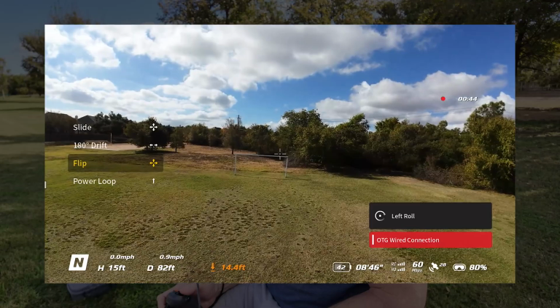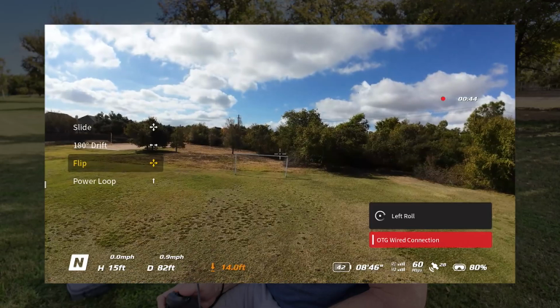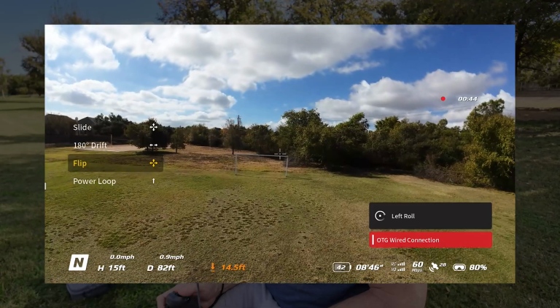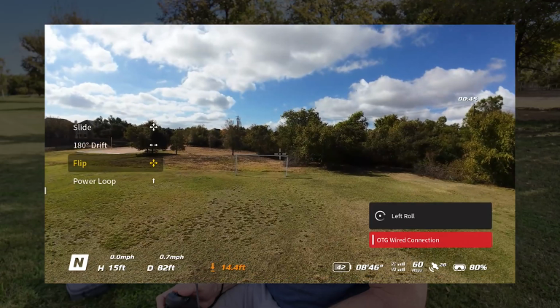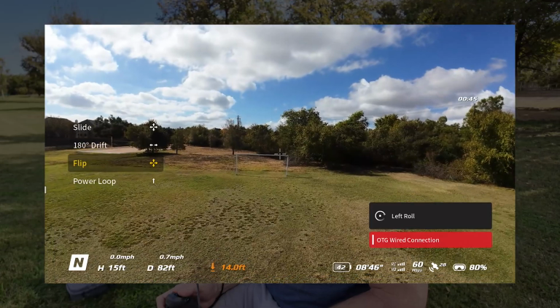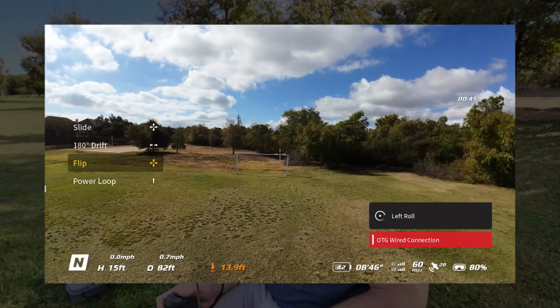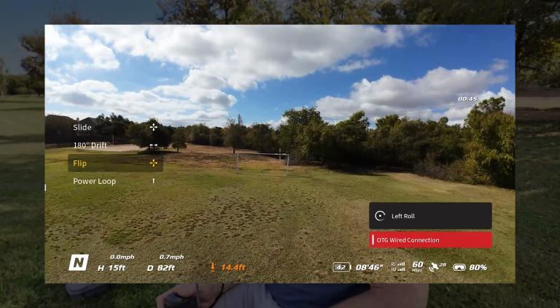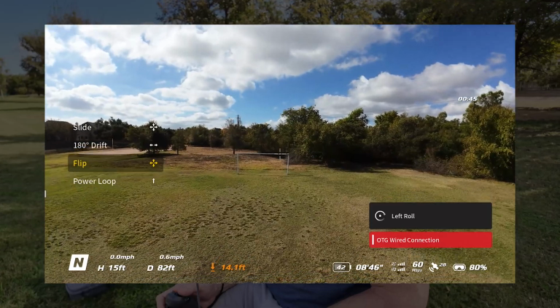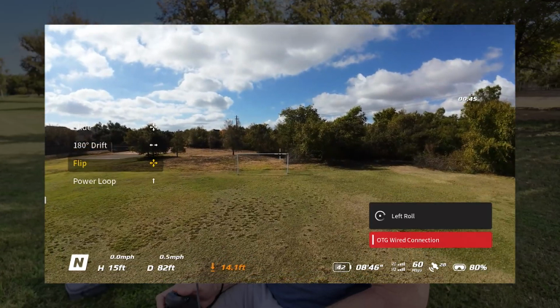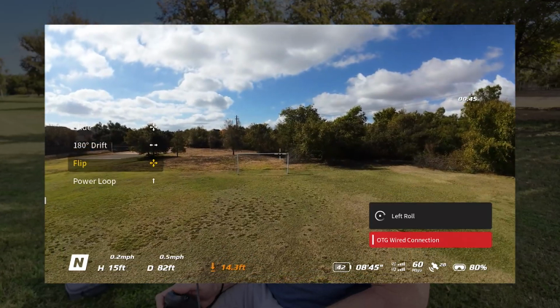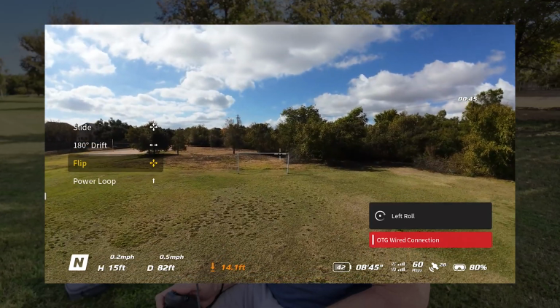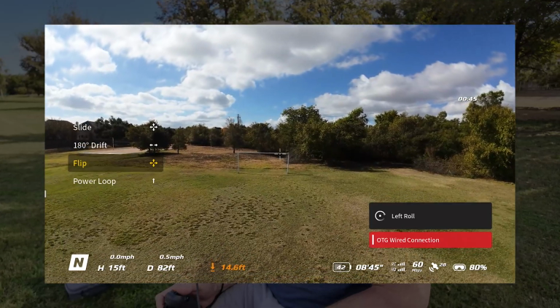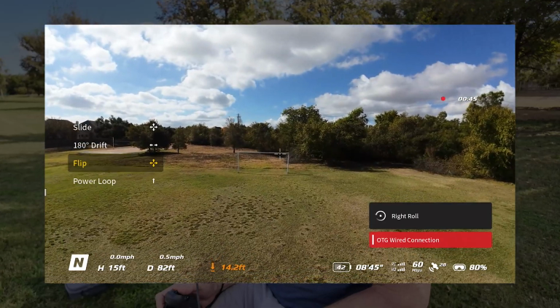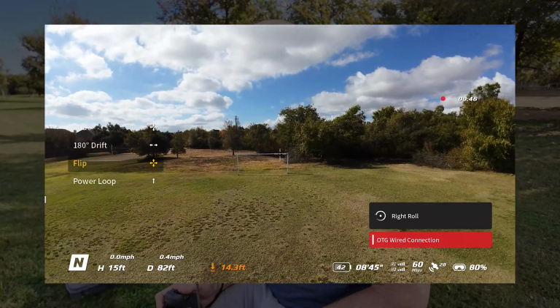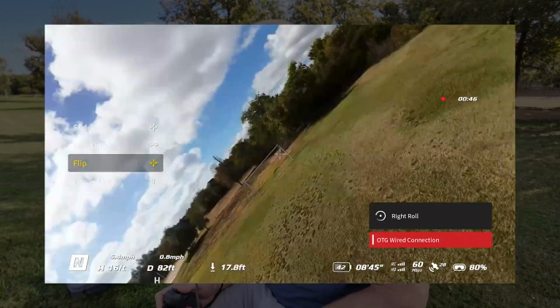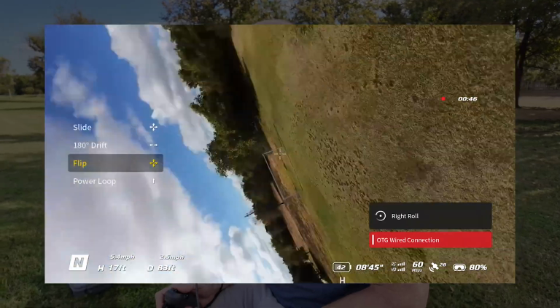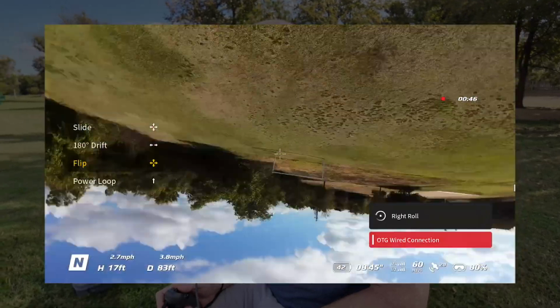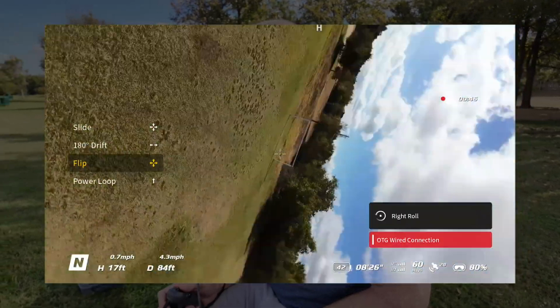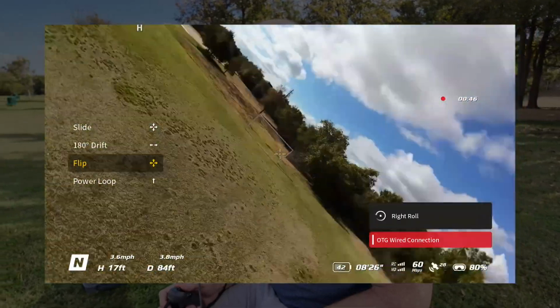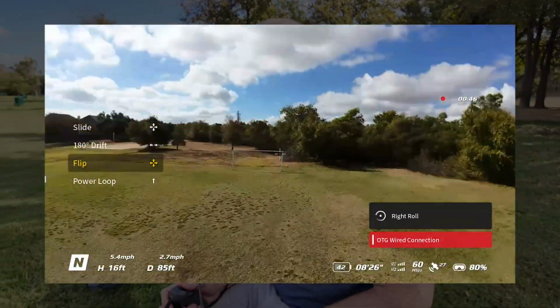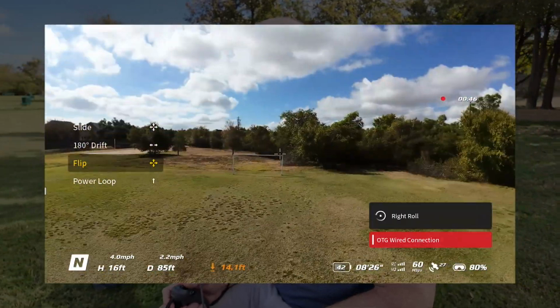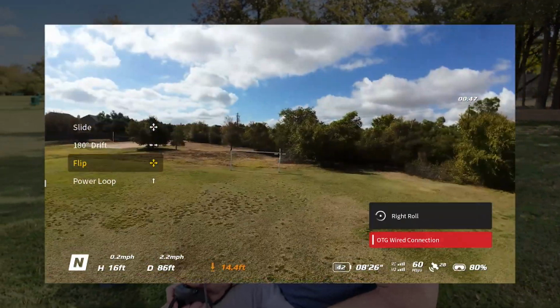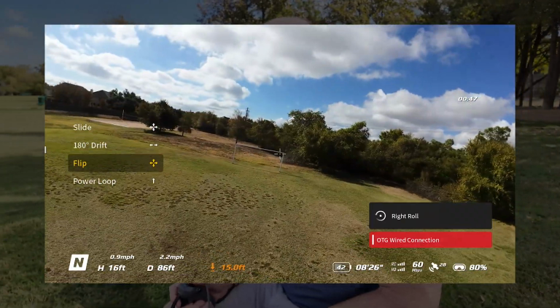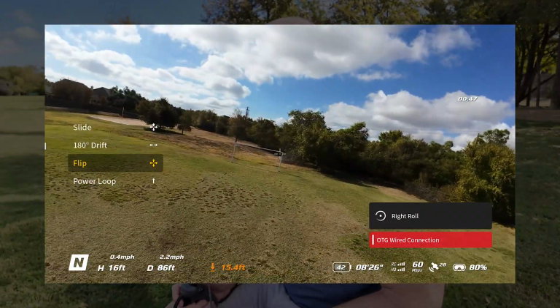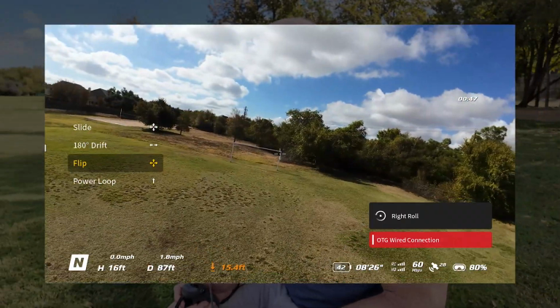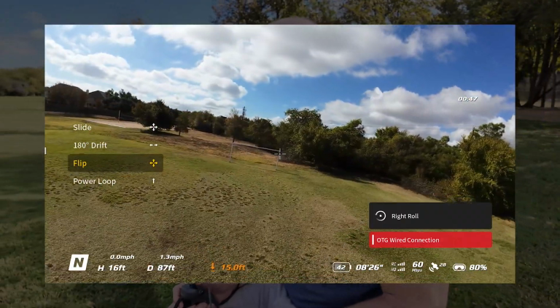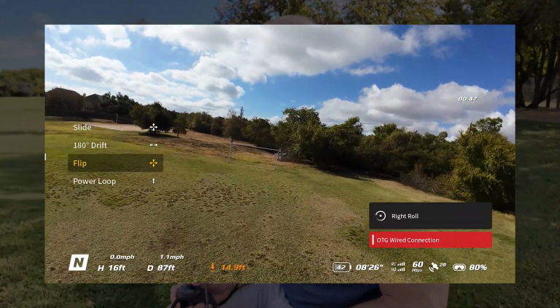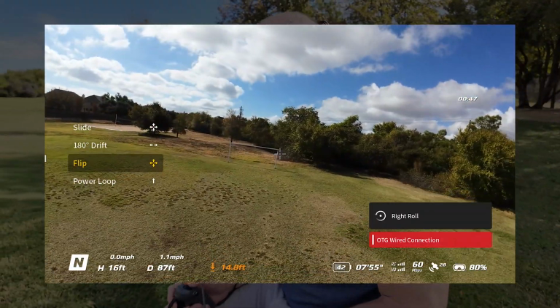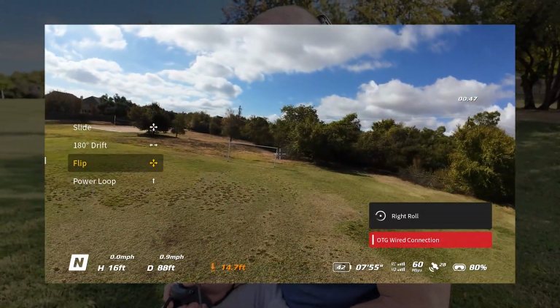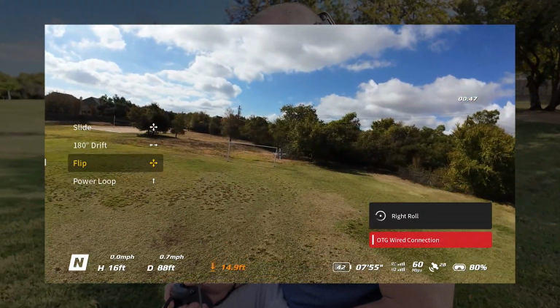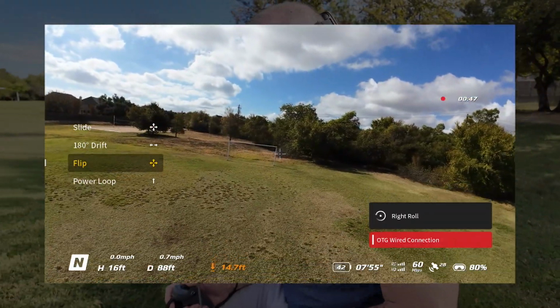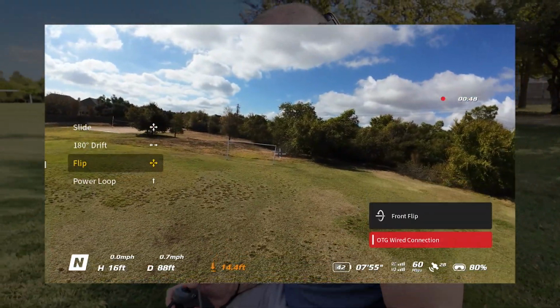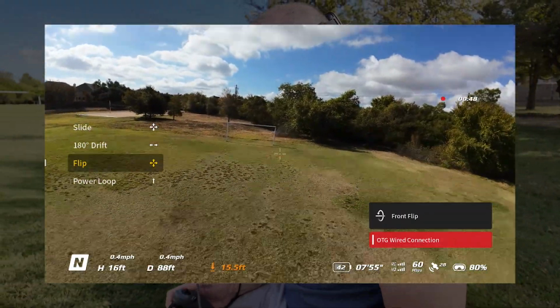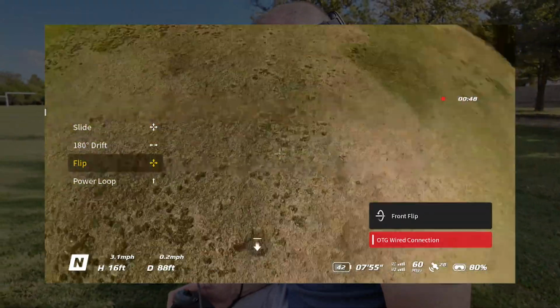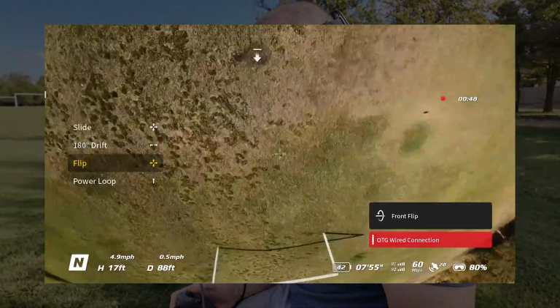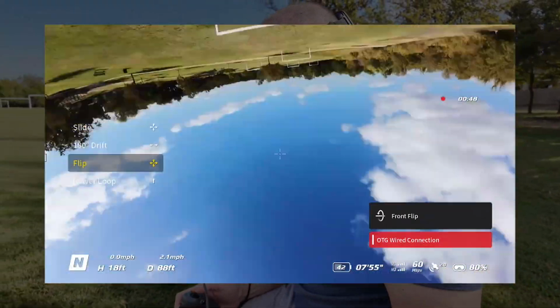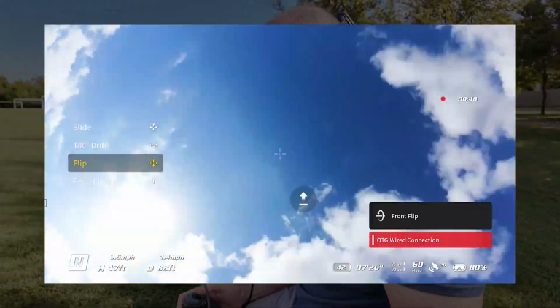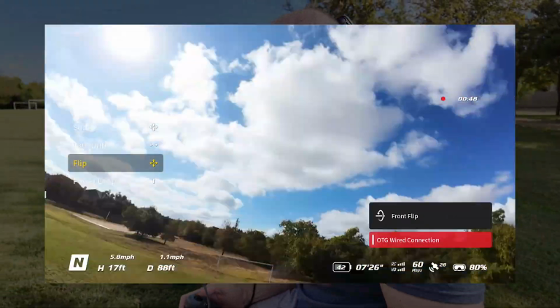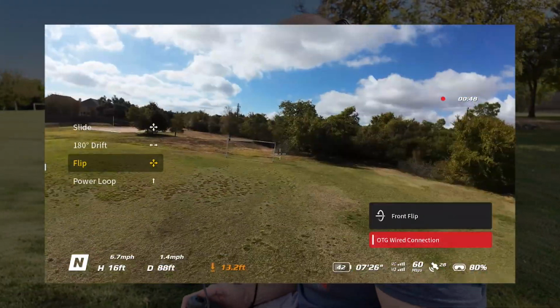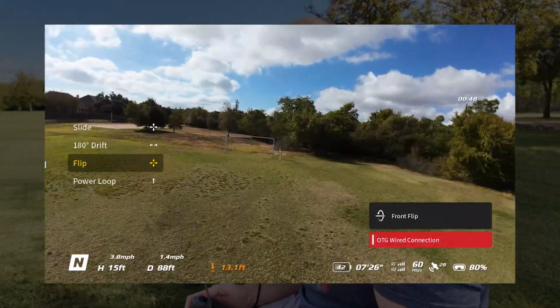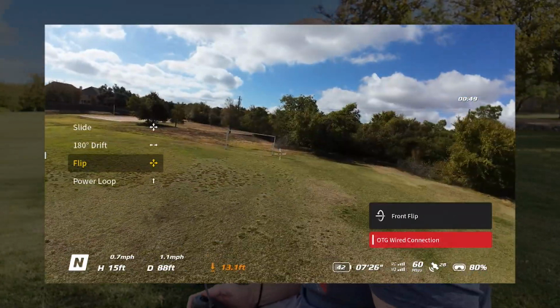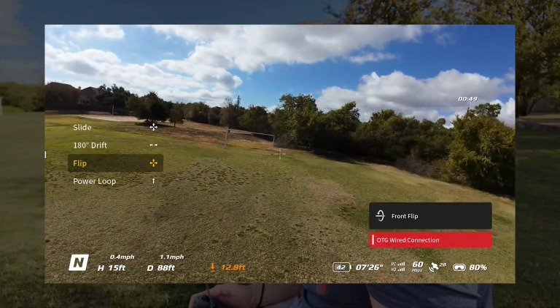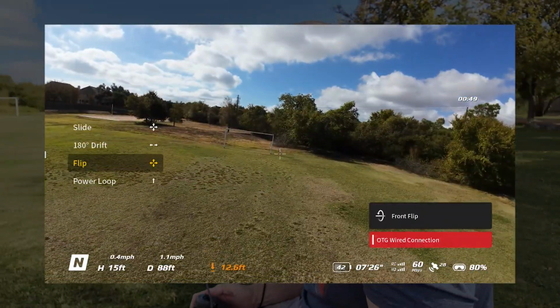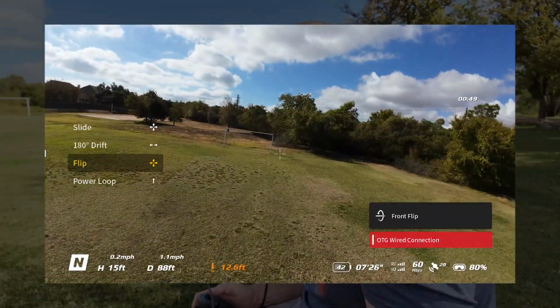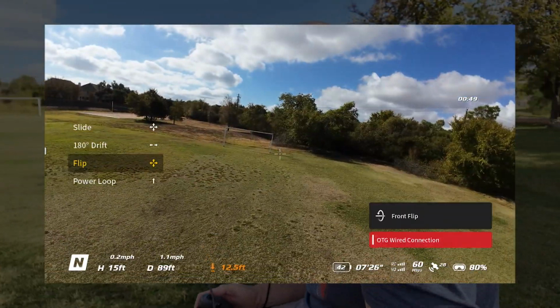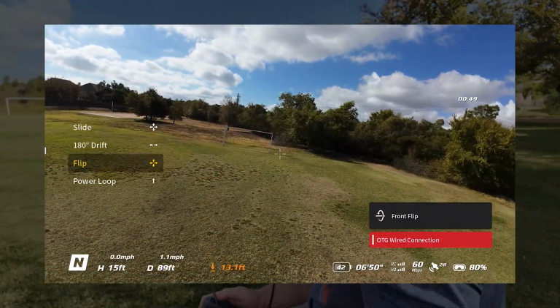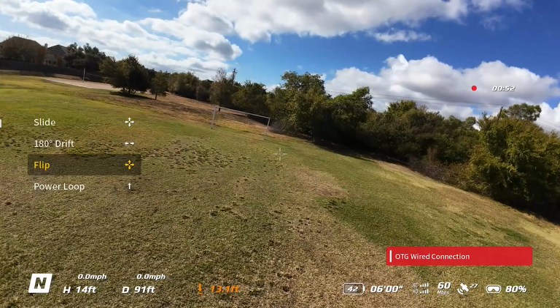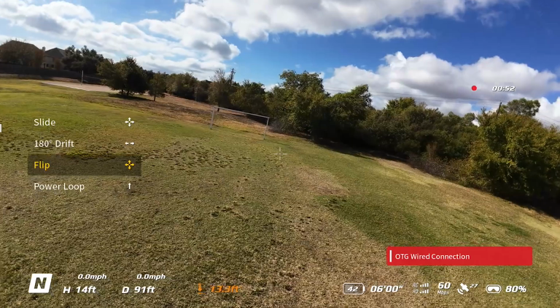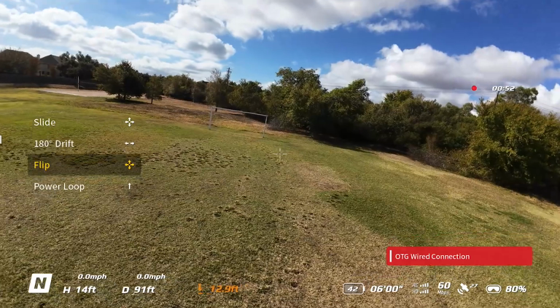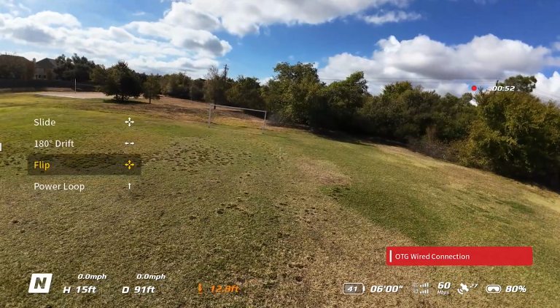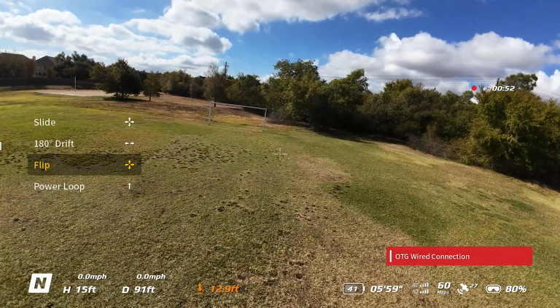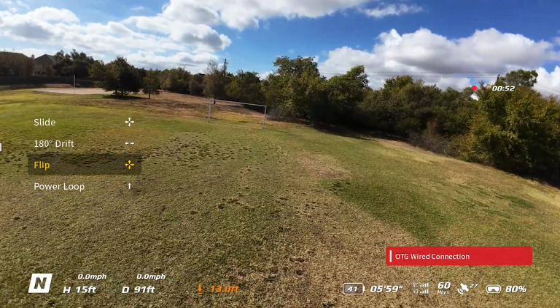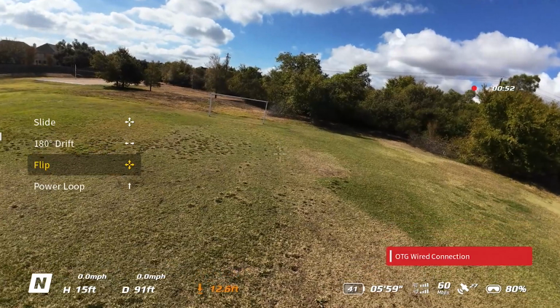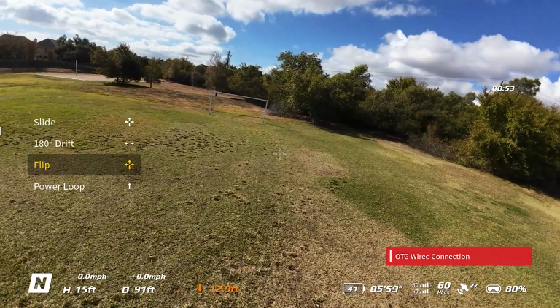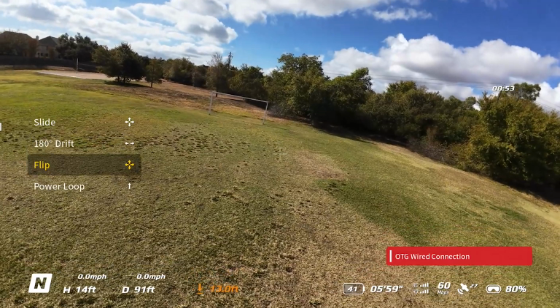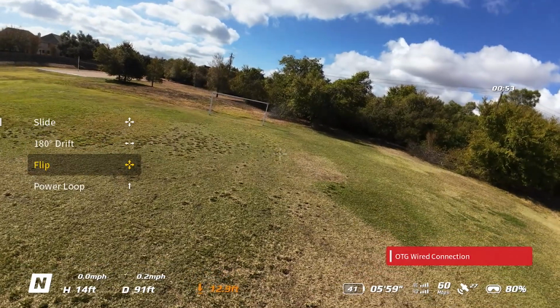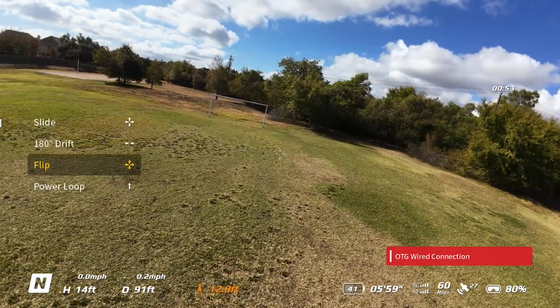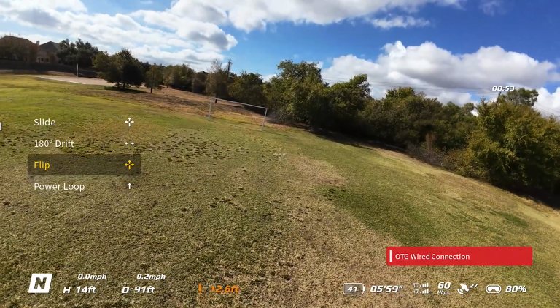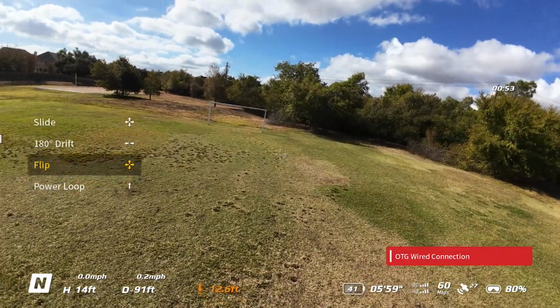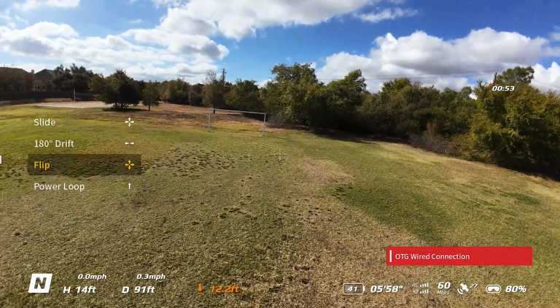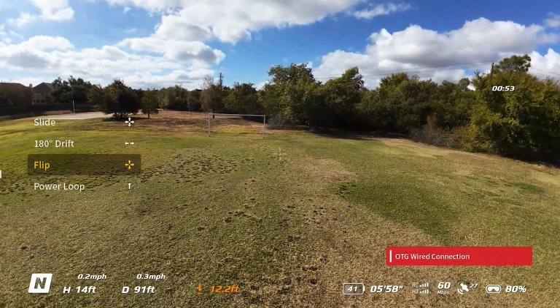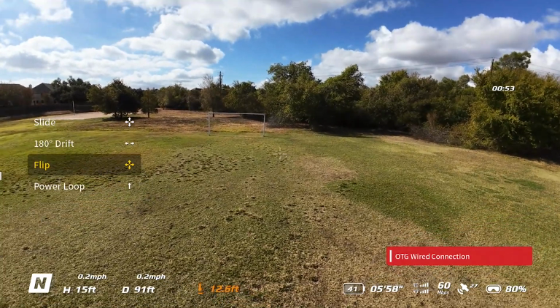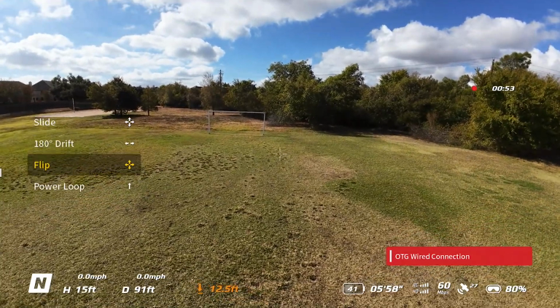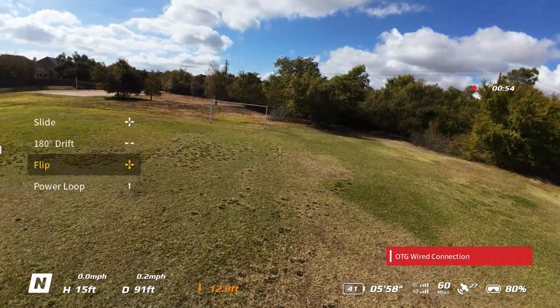You just pick a direction and it just does it. Good golly. All right, let's see what happens if I go to power loop.